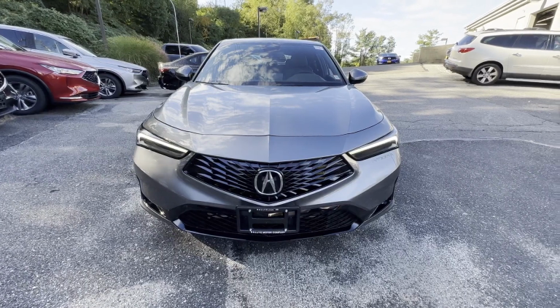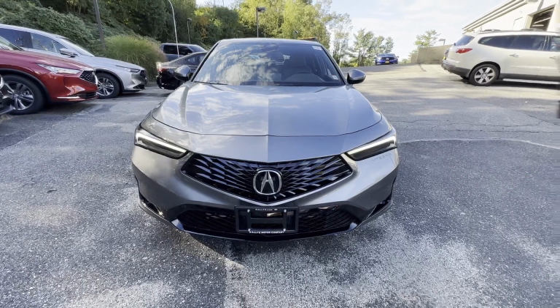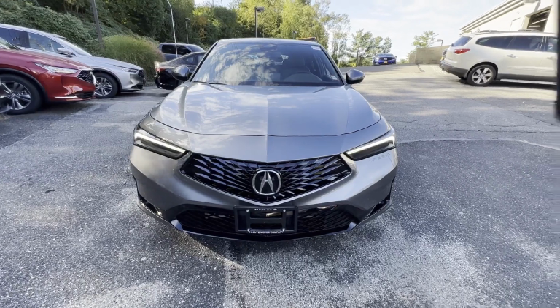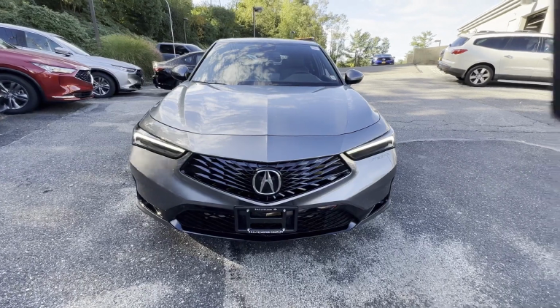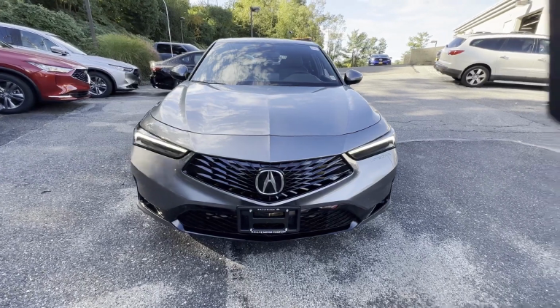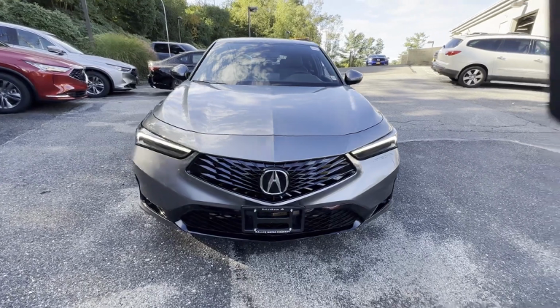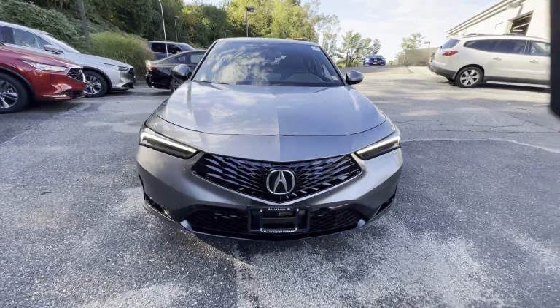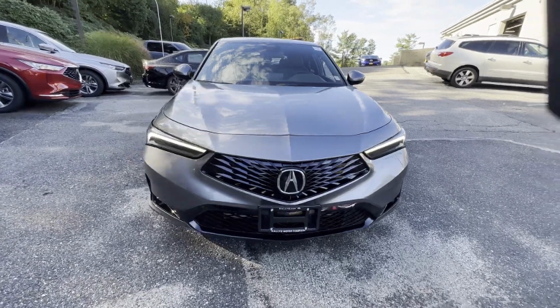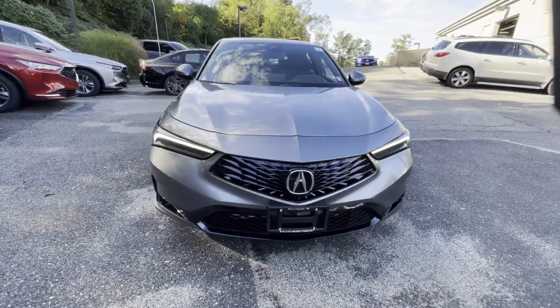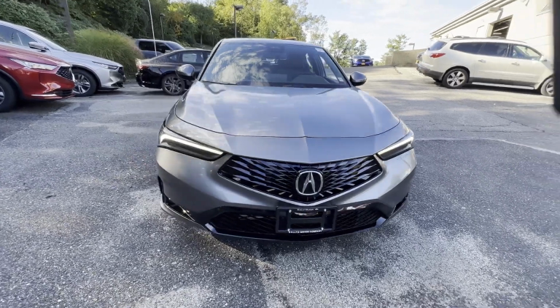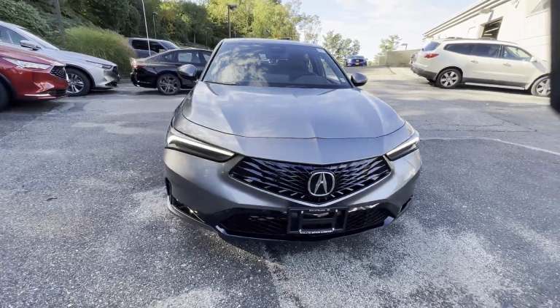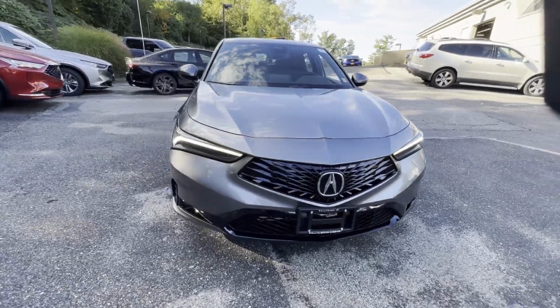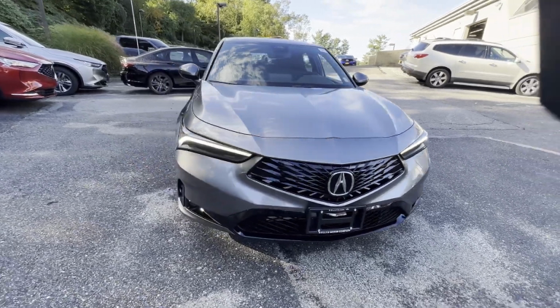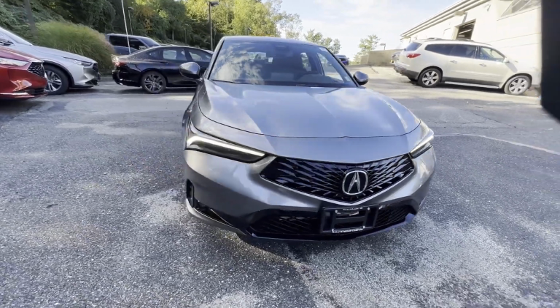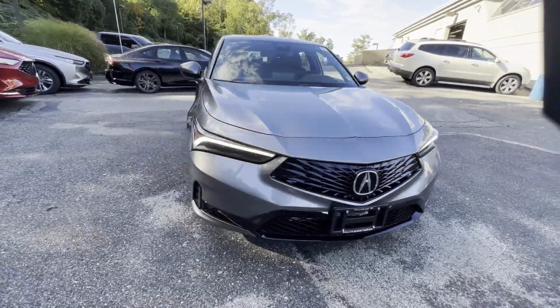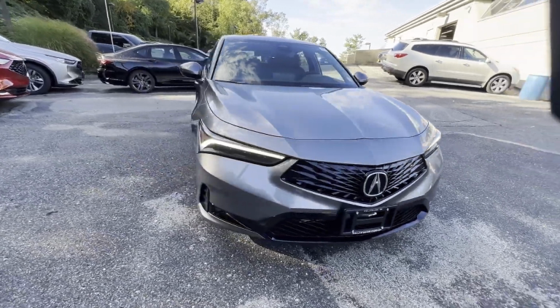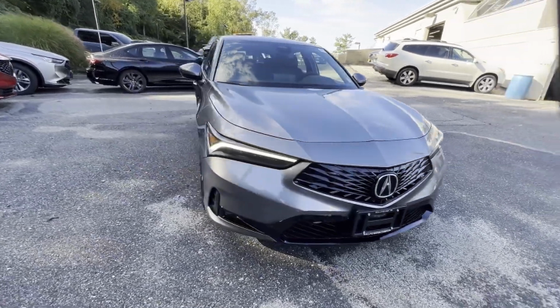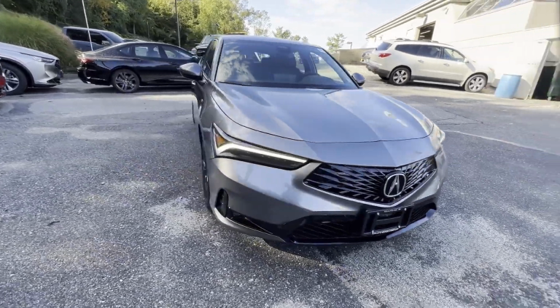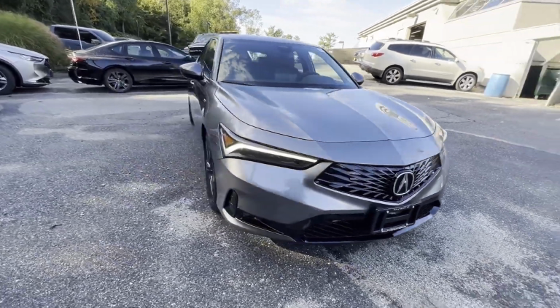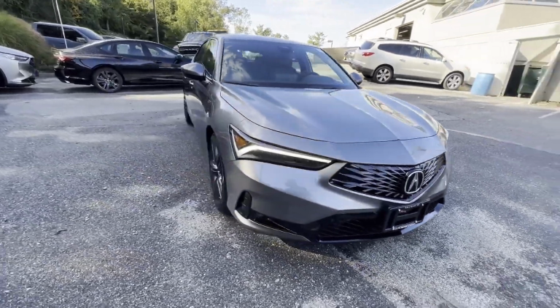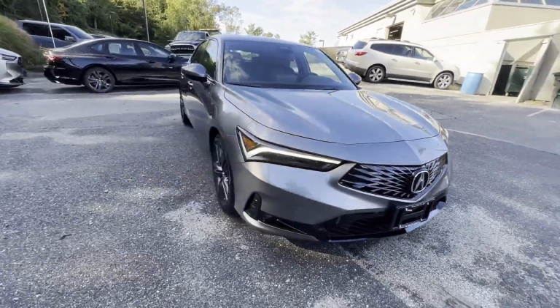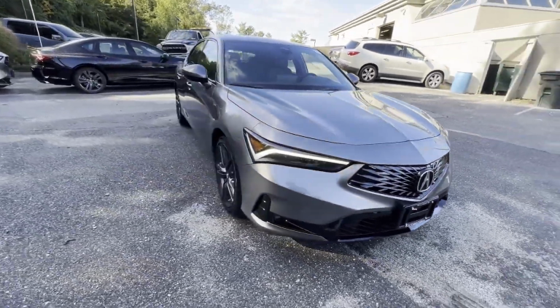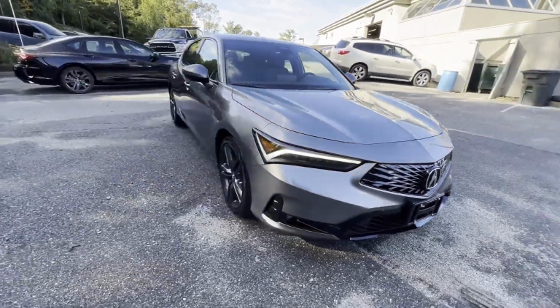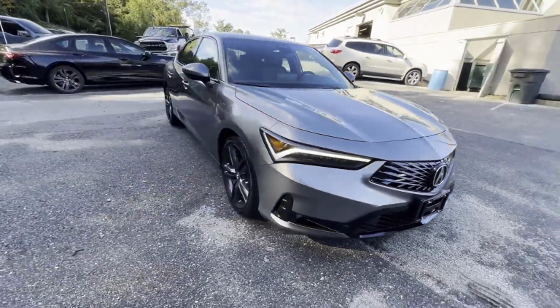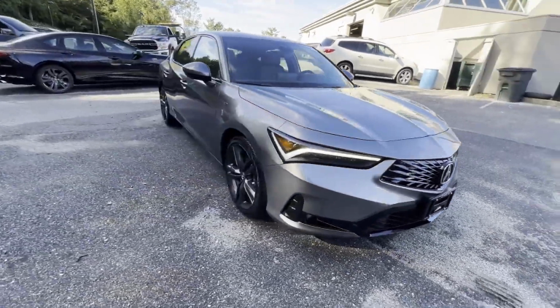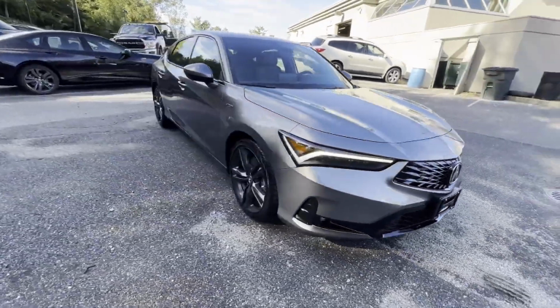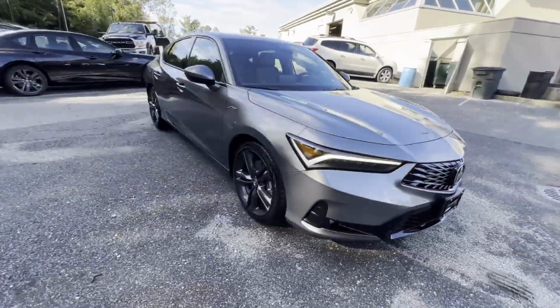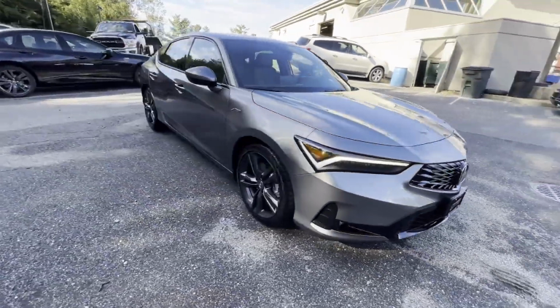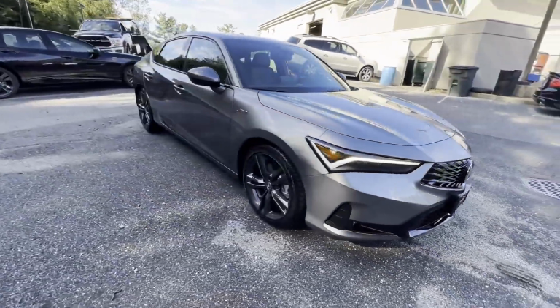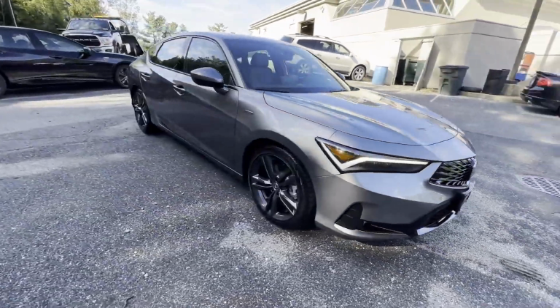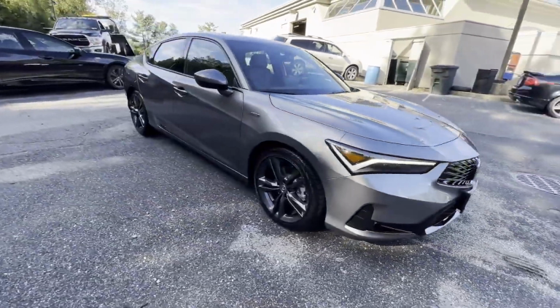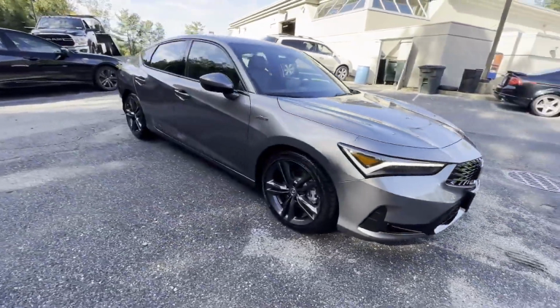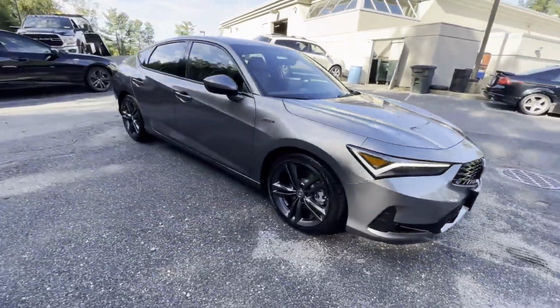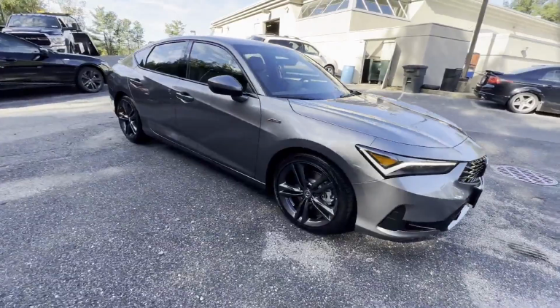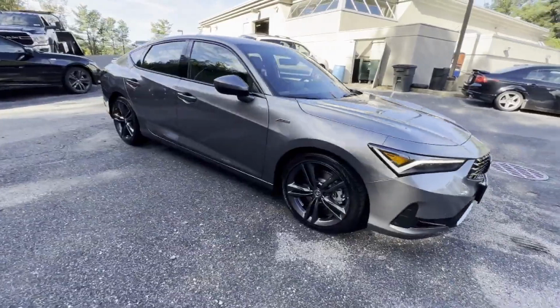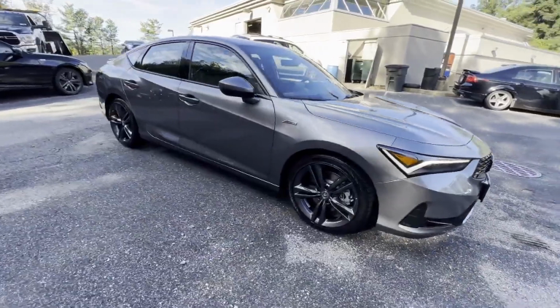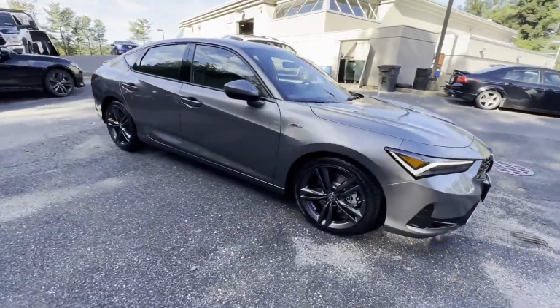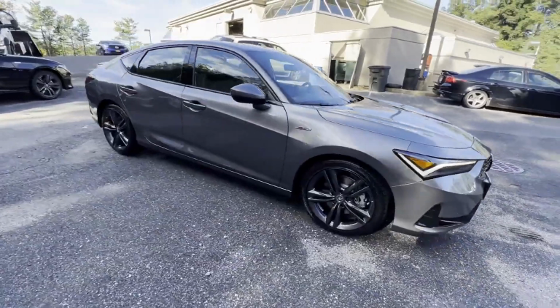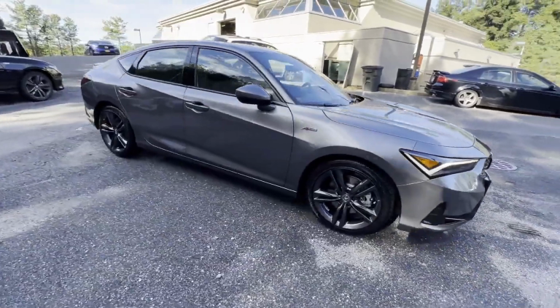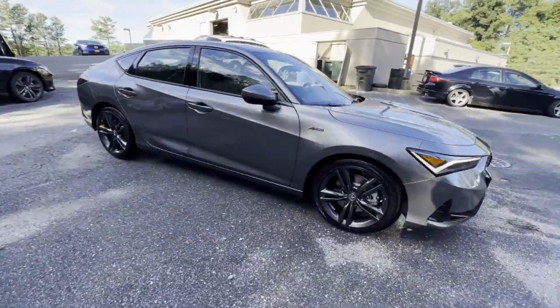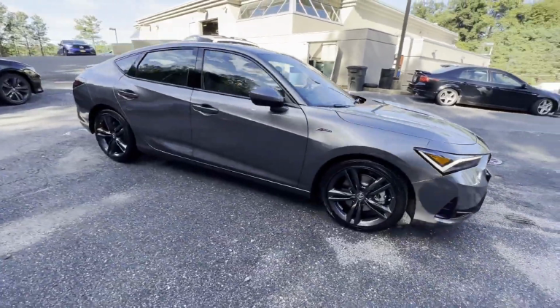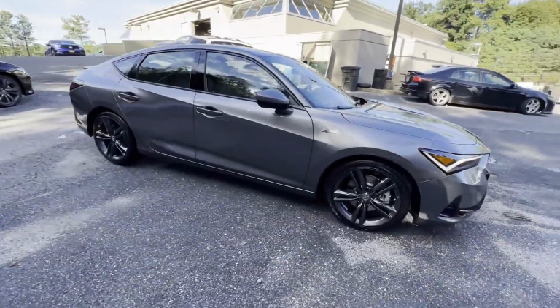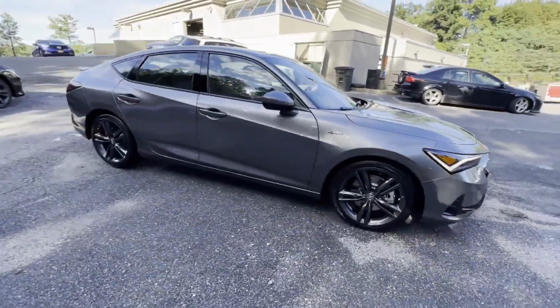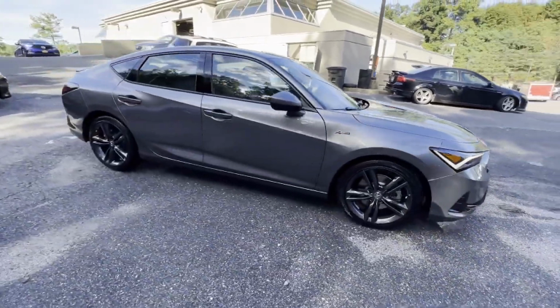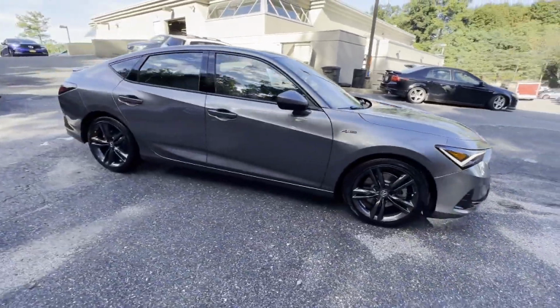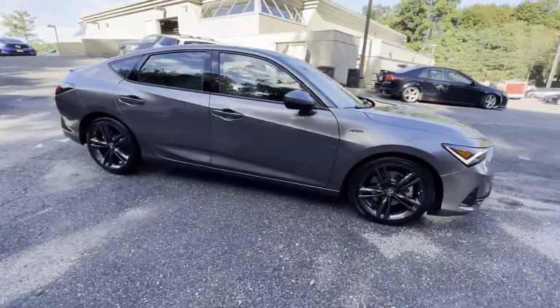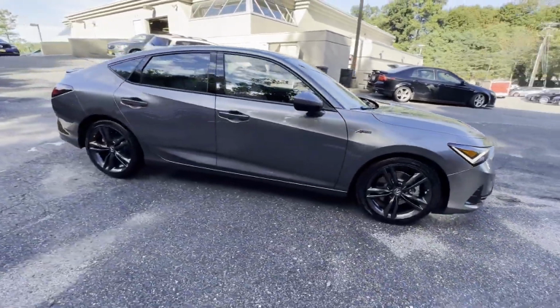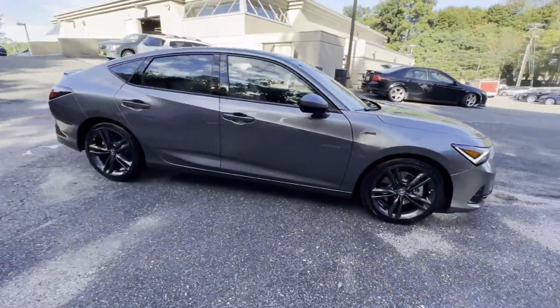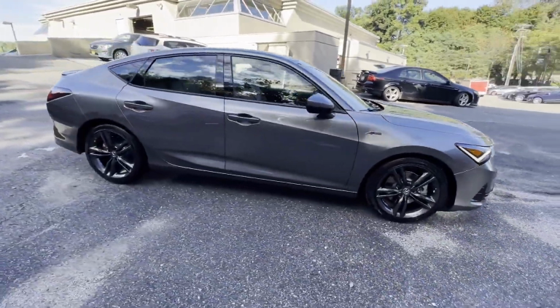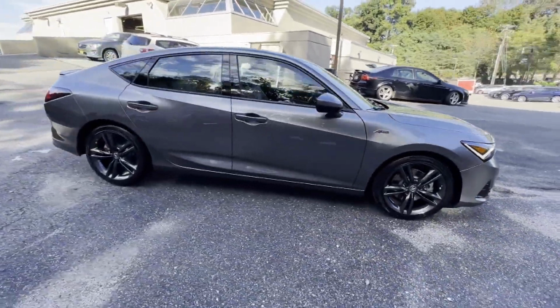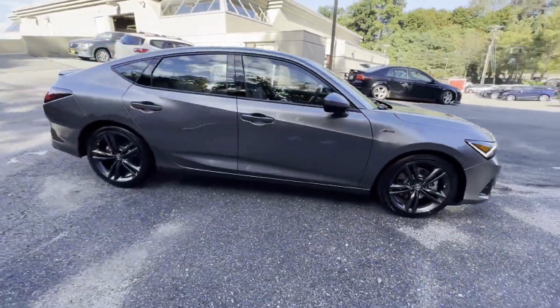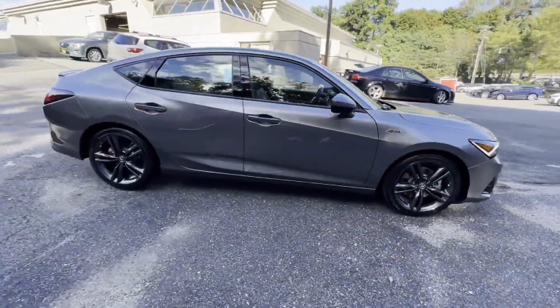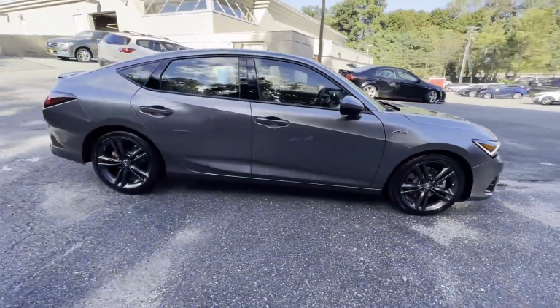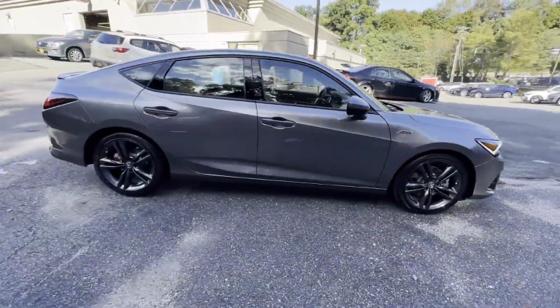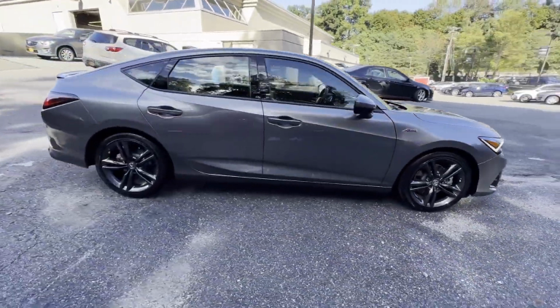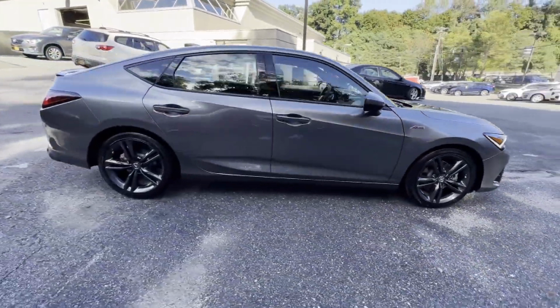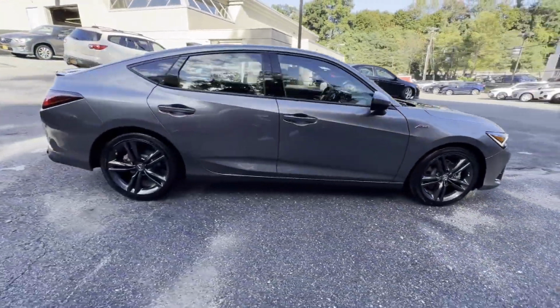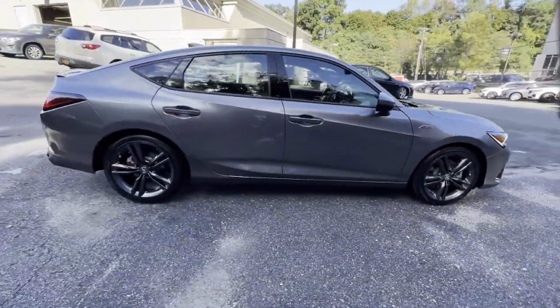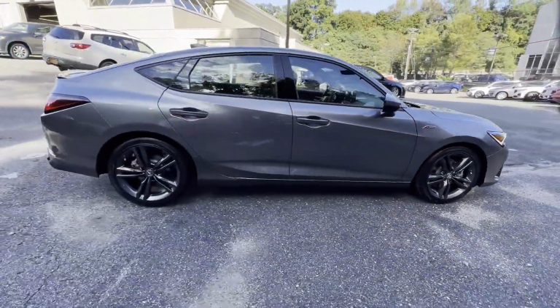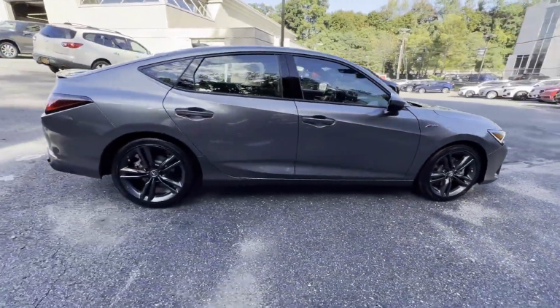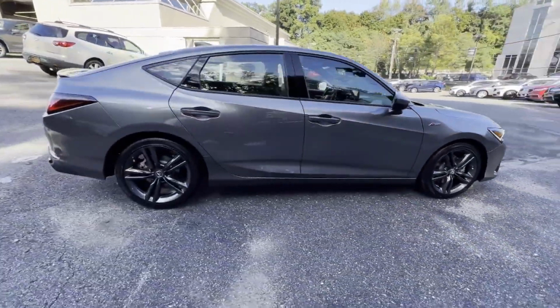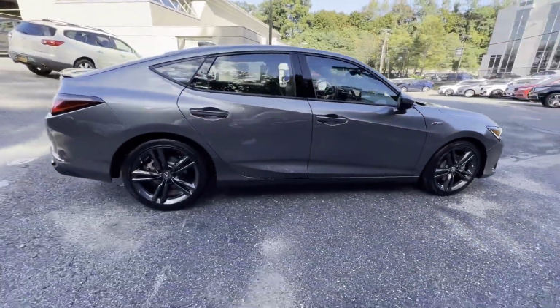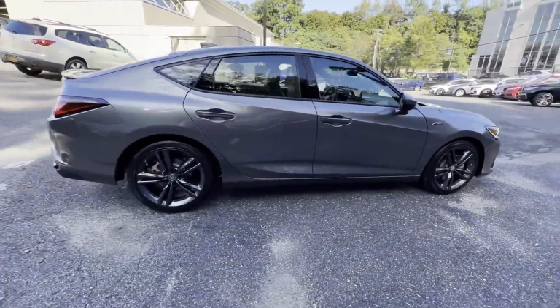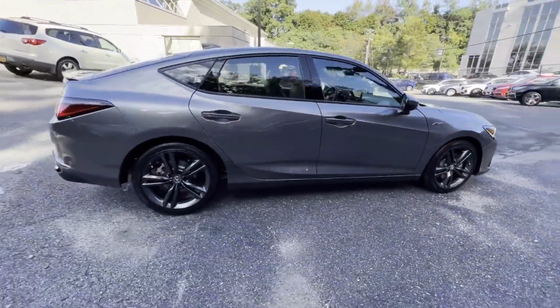2024 Acura Integra. This sedan combines safety and comfort with style and performance.